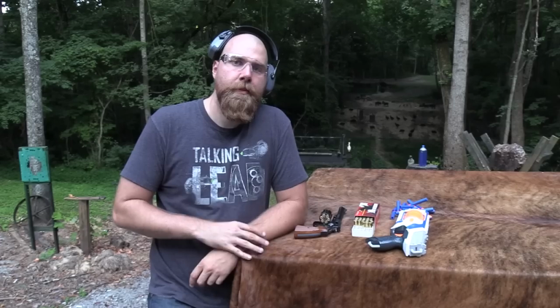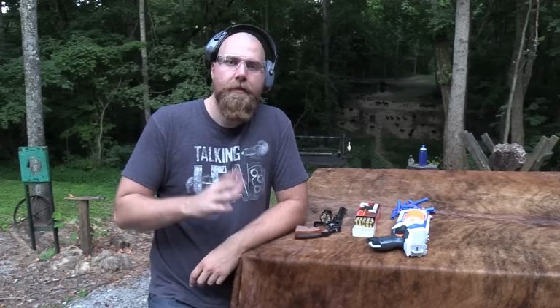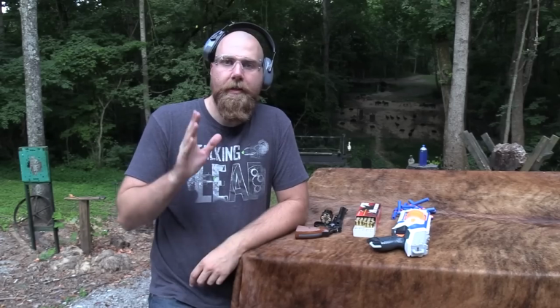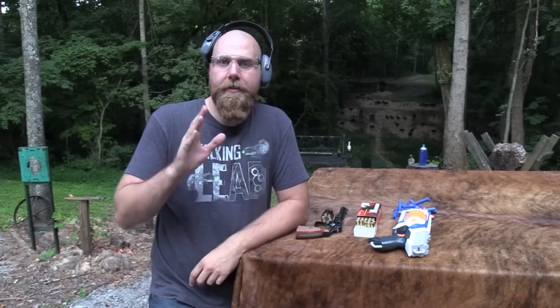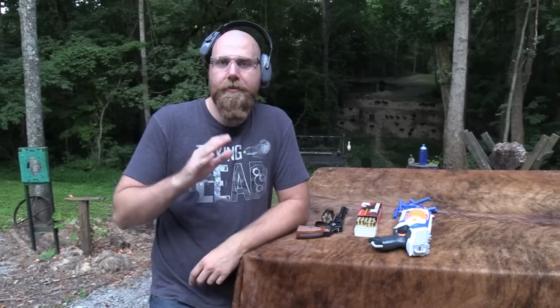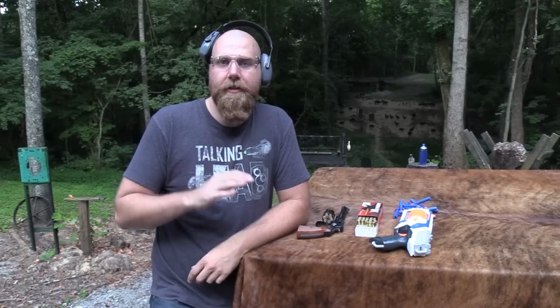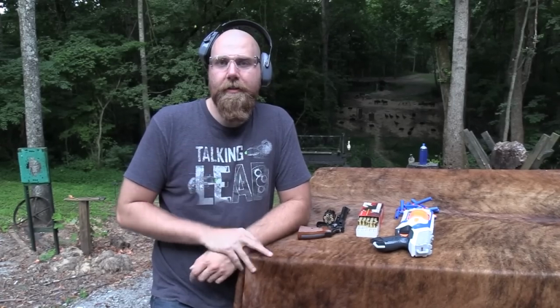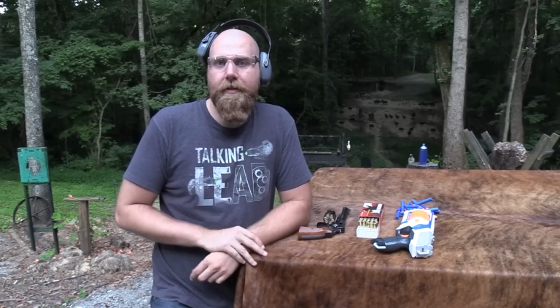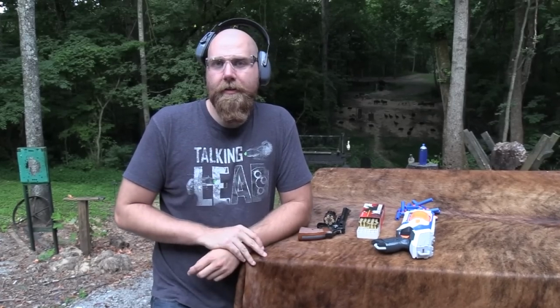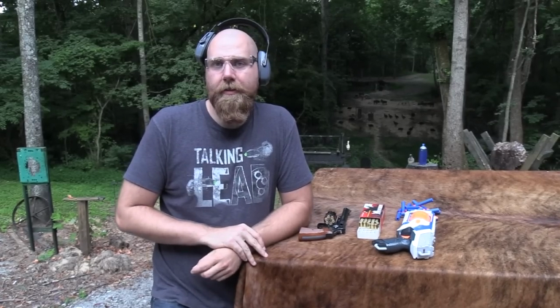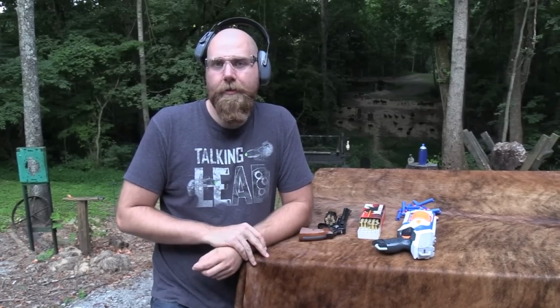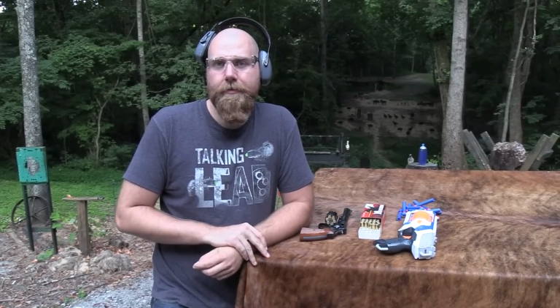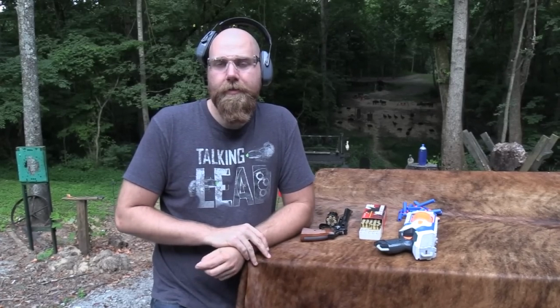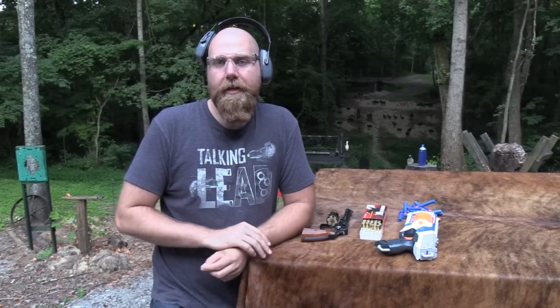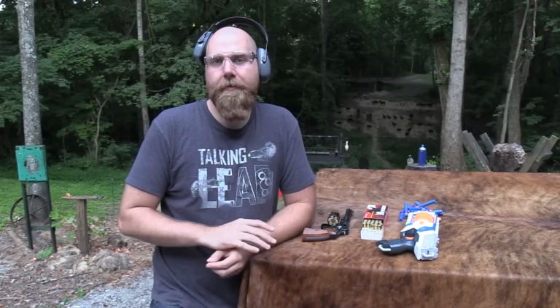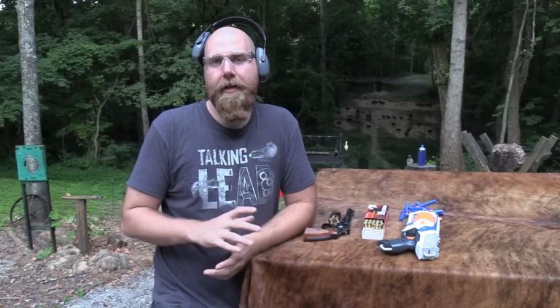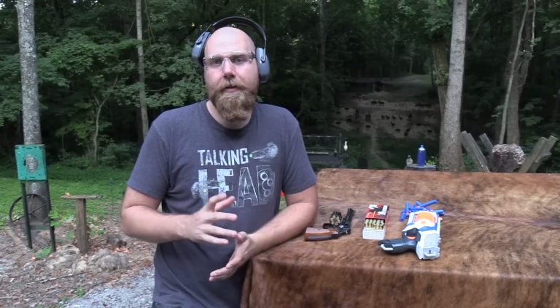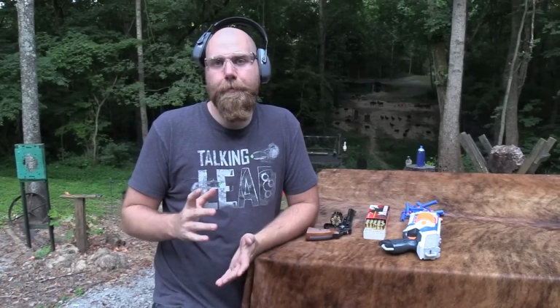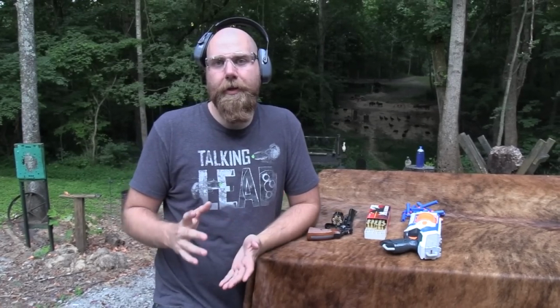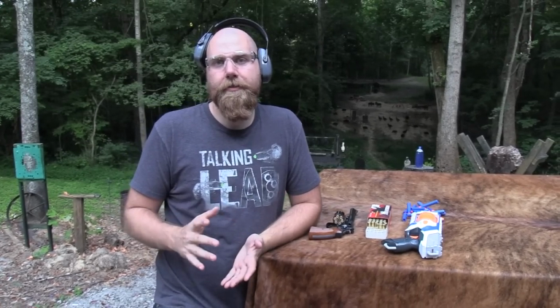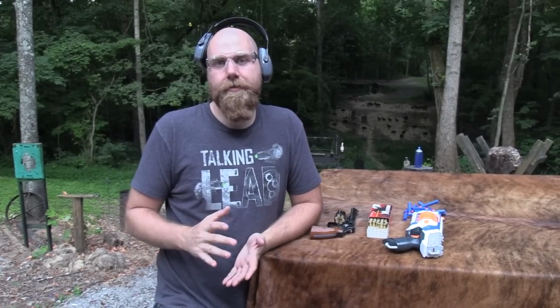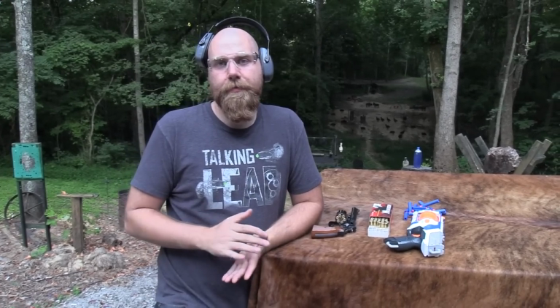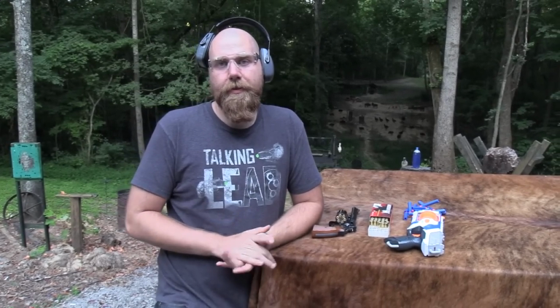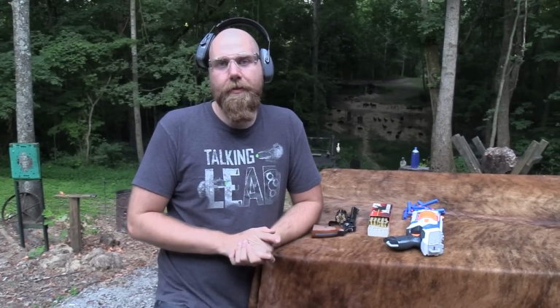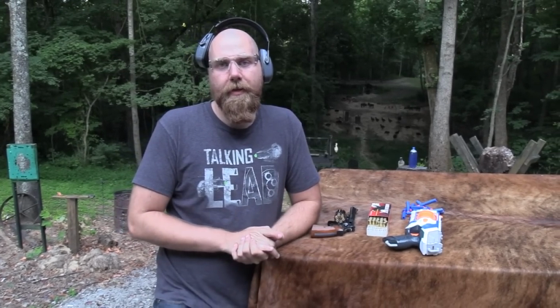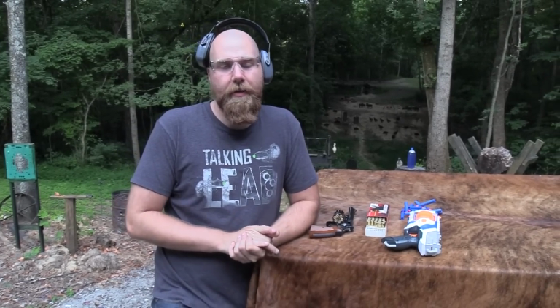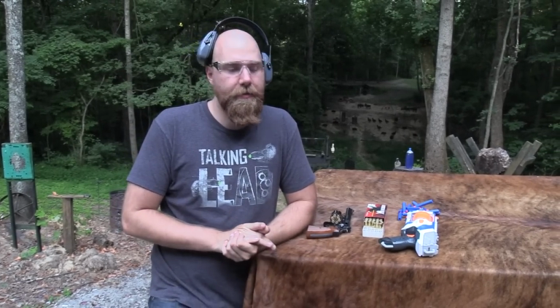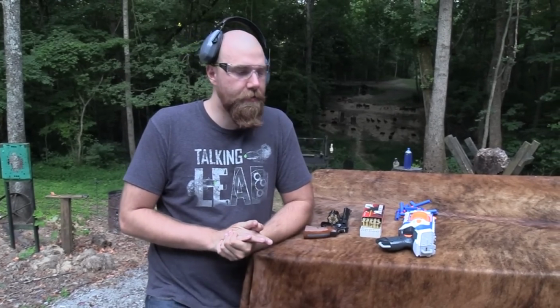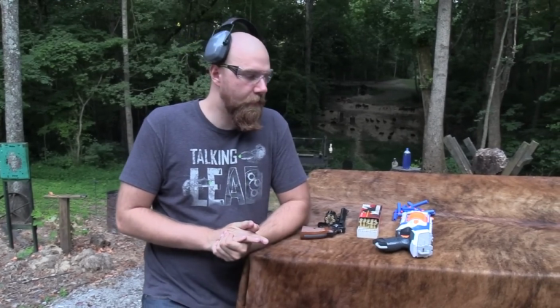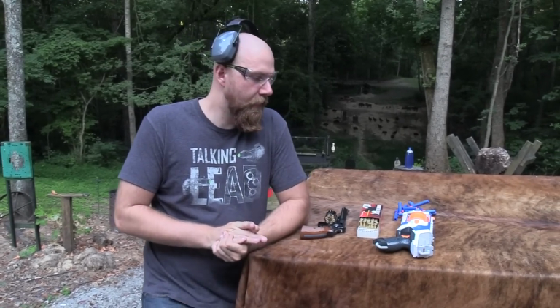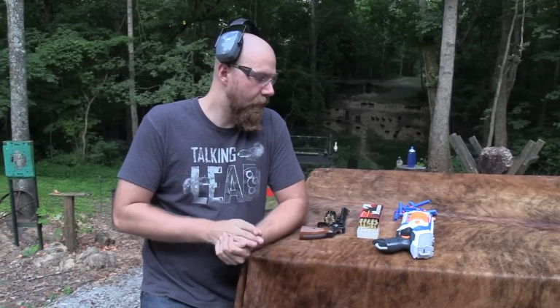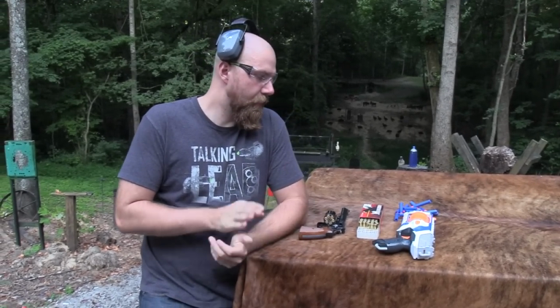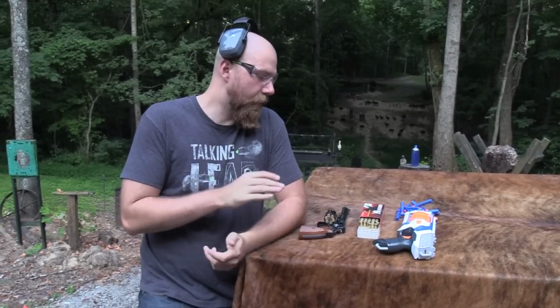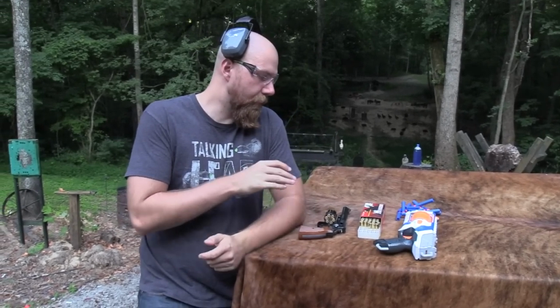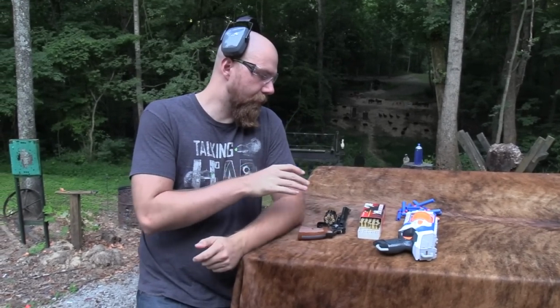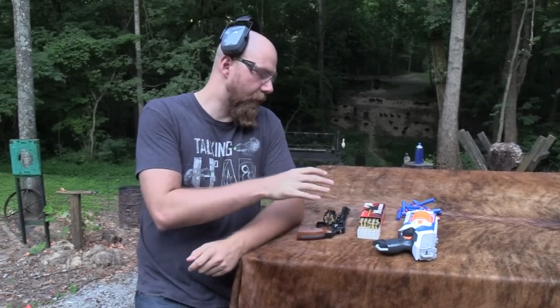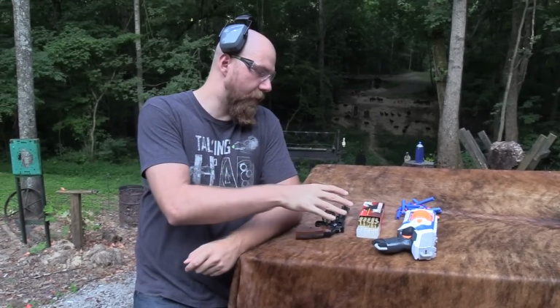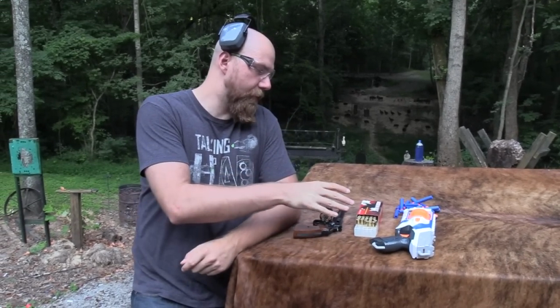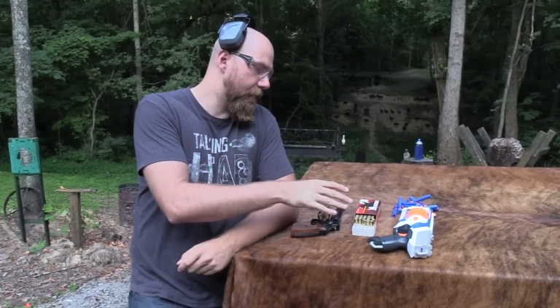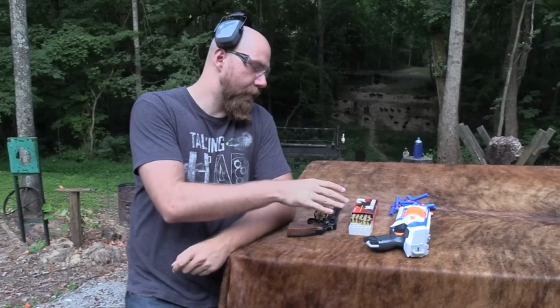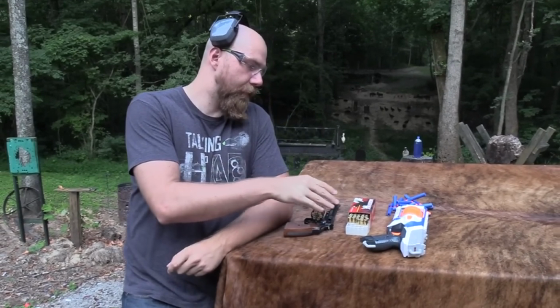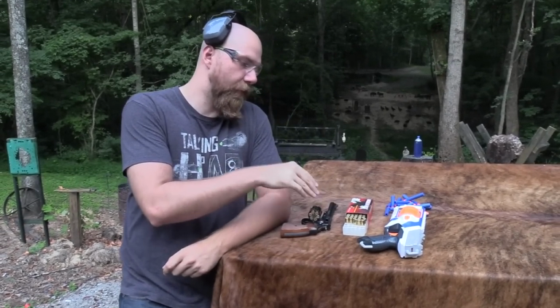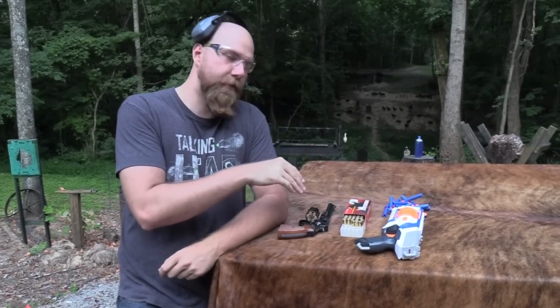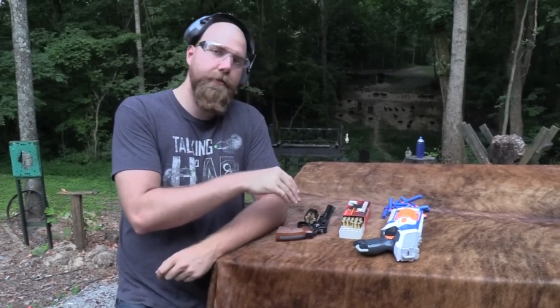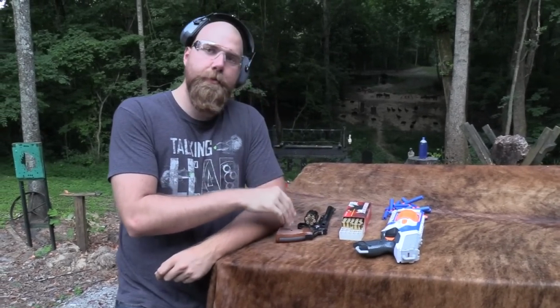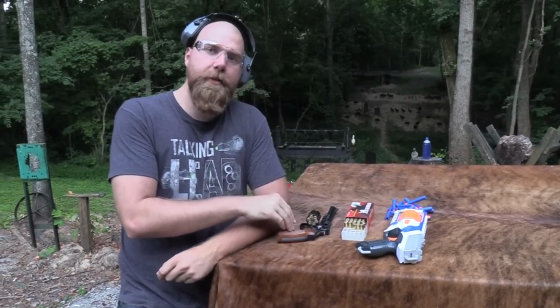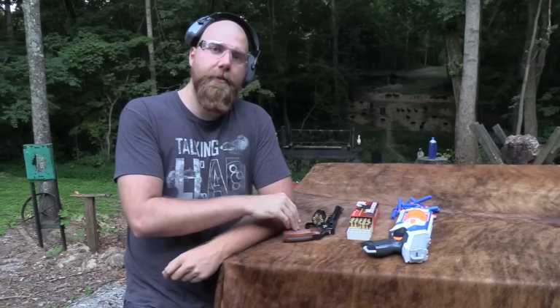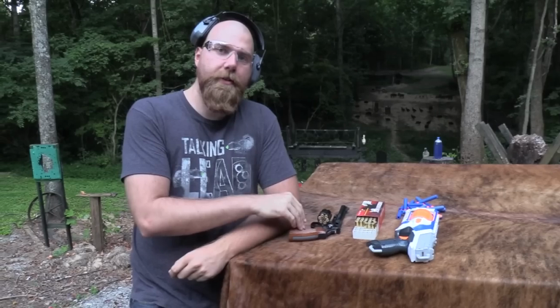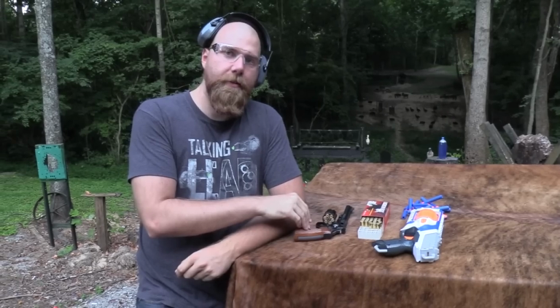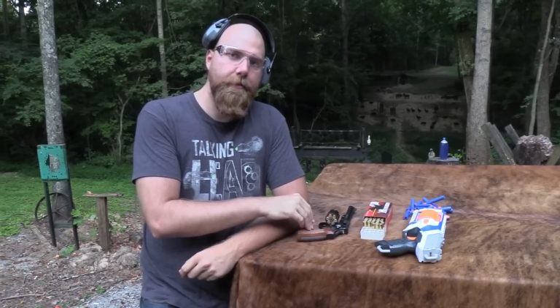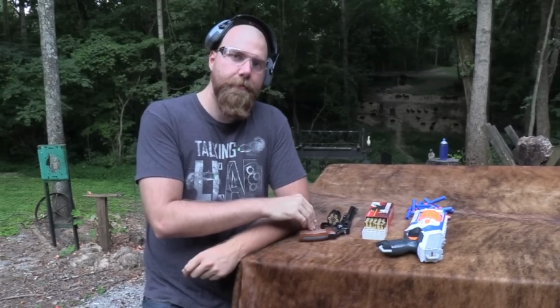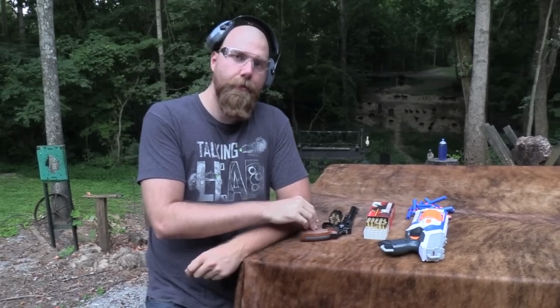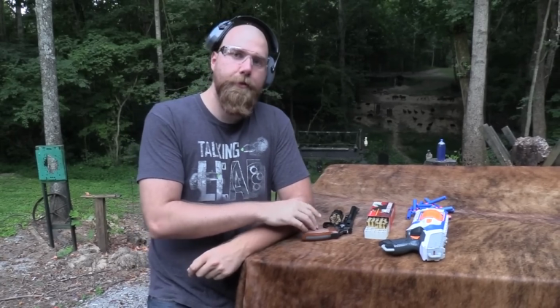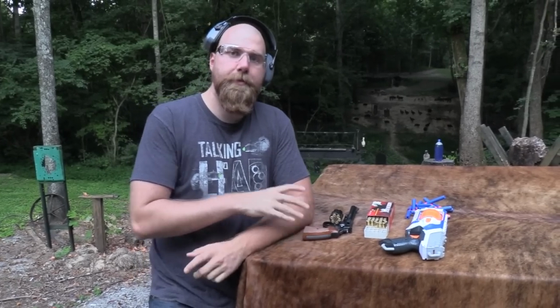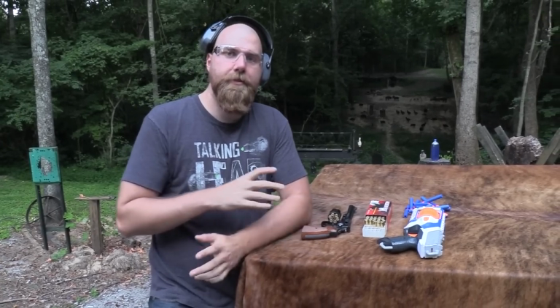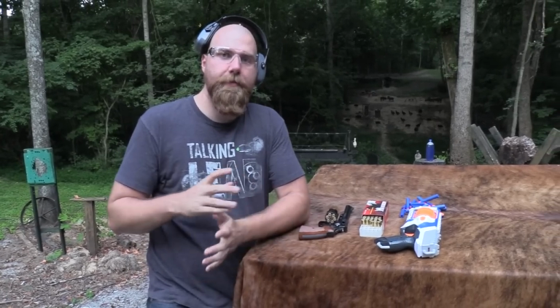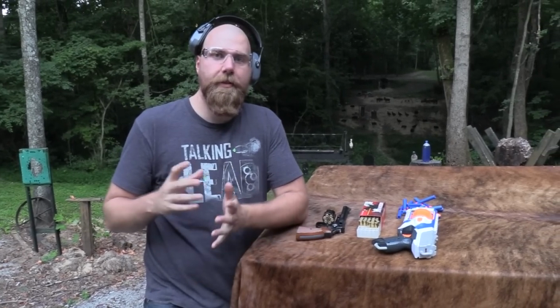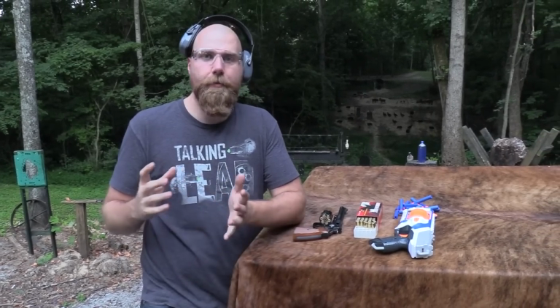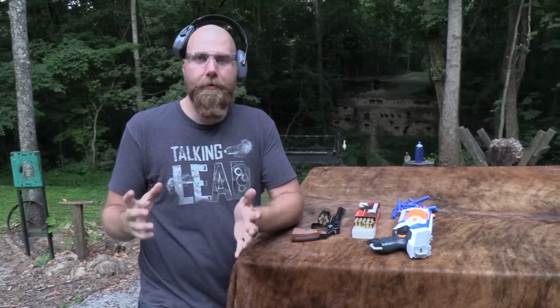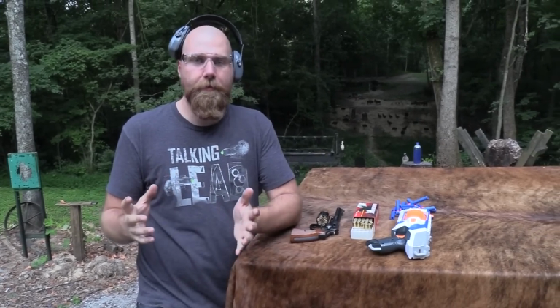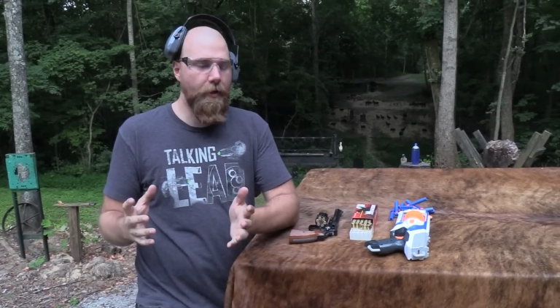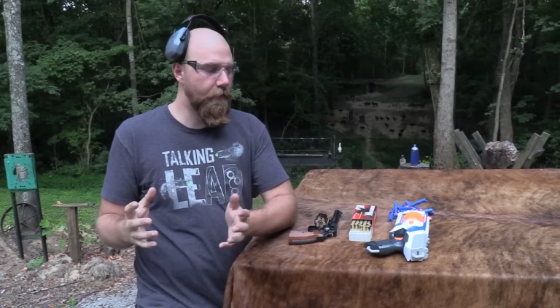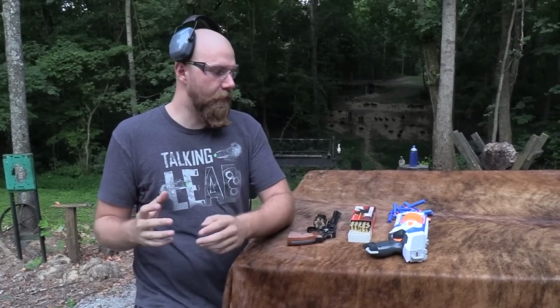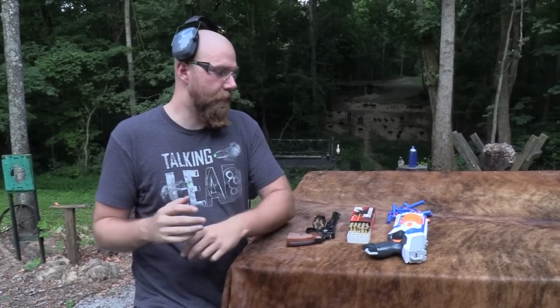Hey, John Hickok here. Today I've got a comparison for you guys: Nerf gun versus real gun, more specifically revolvers.